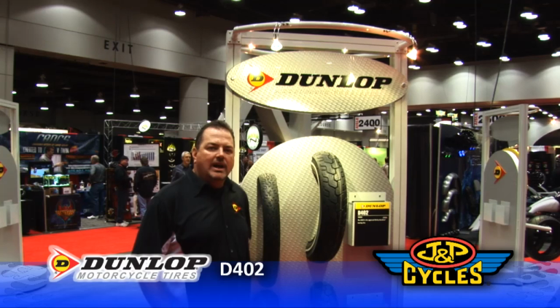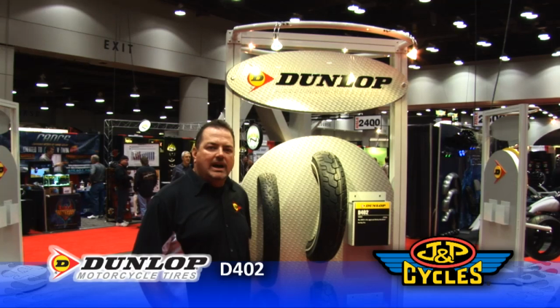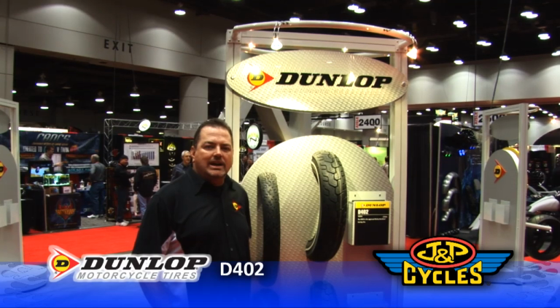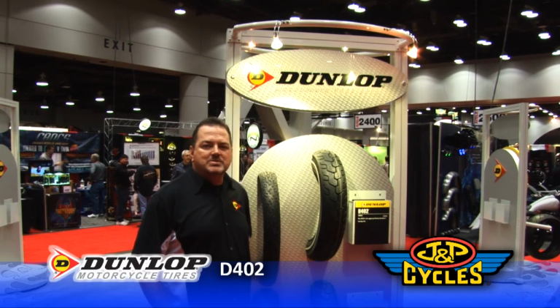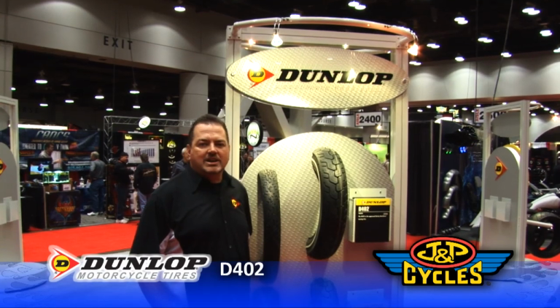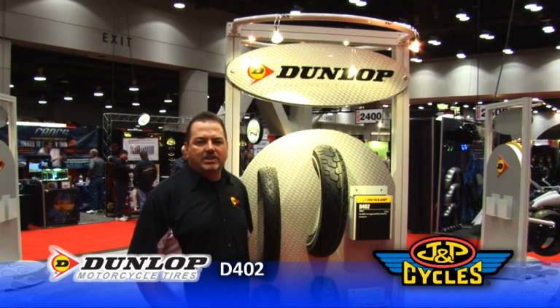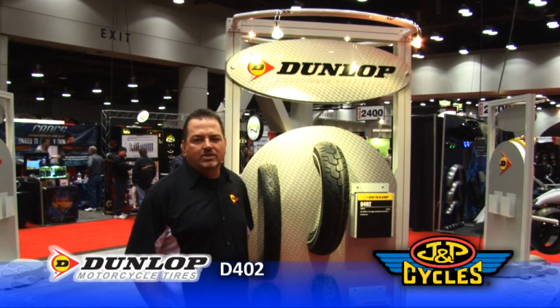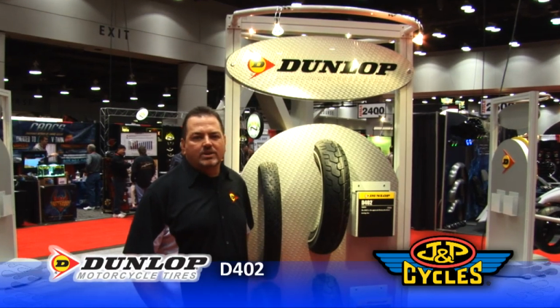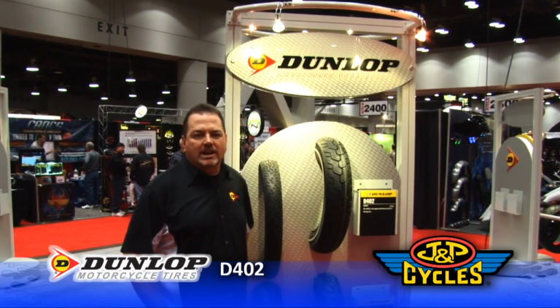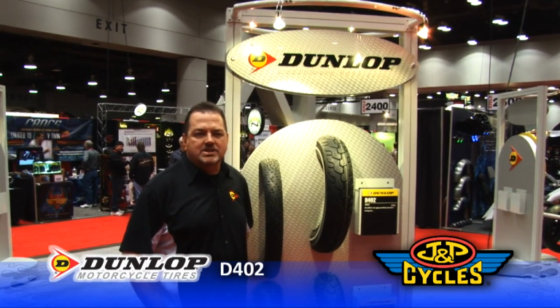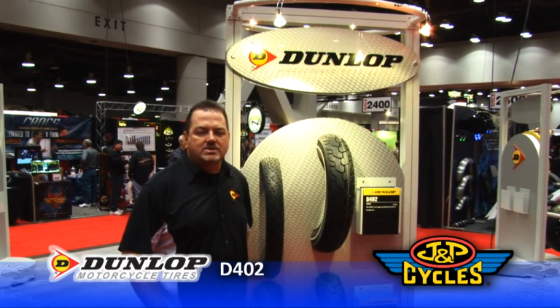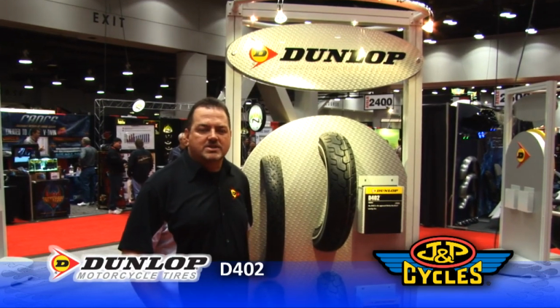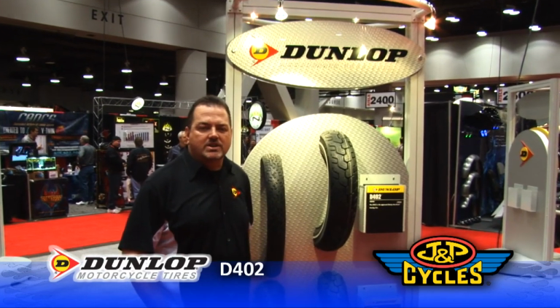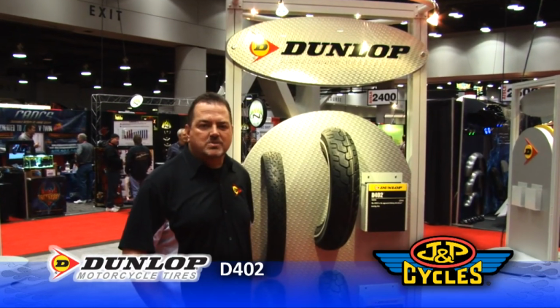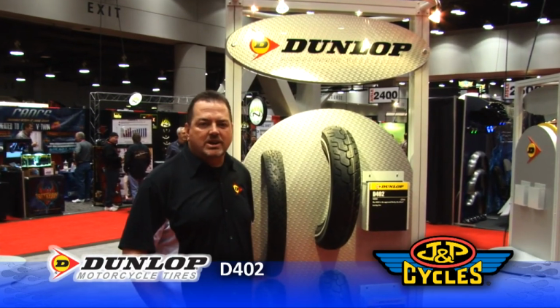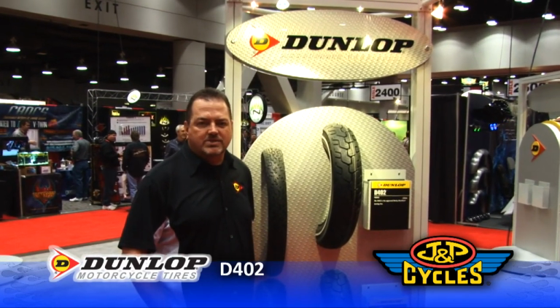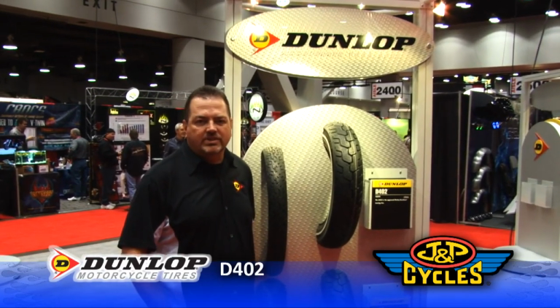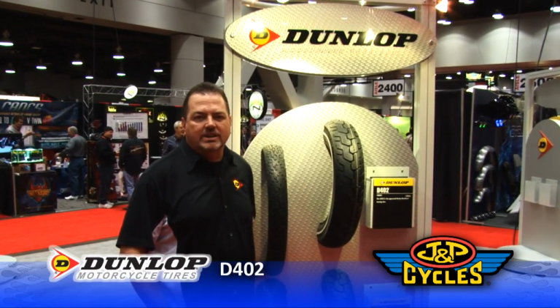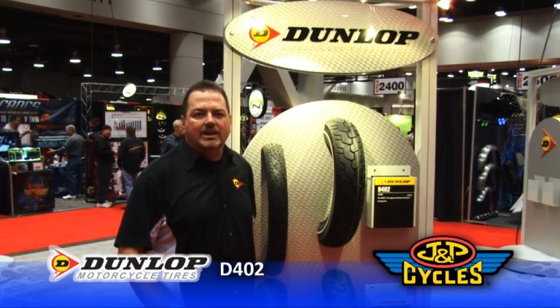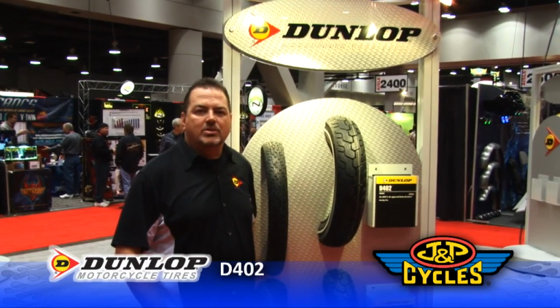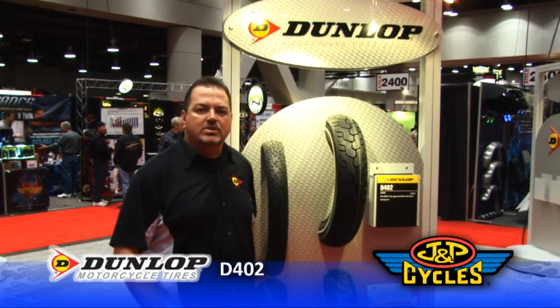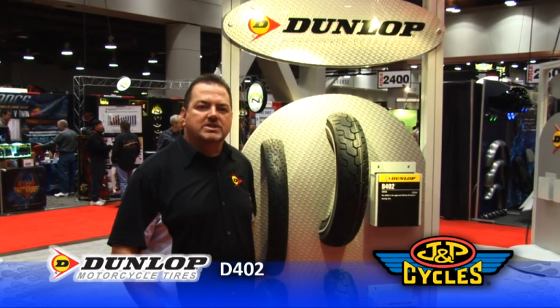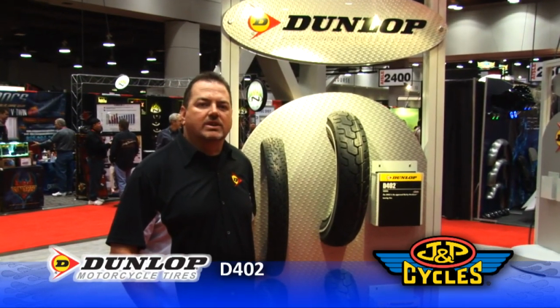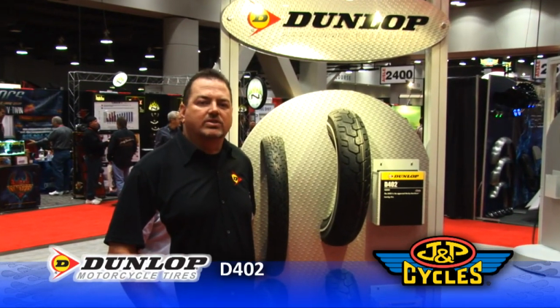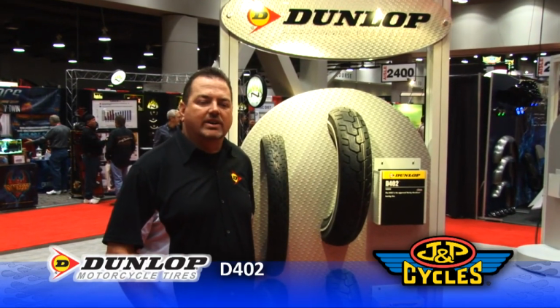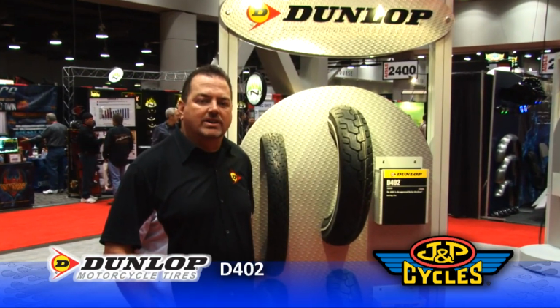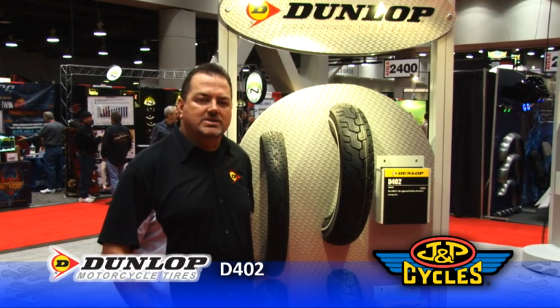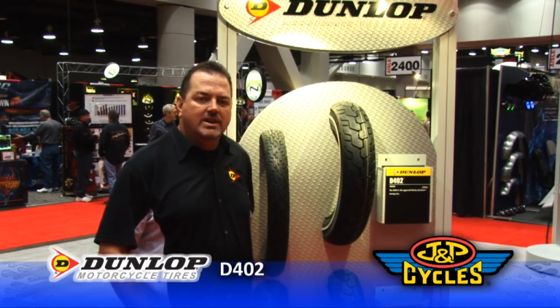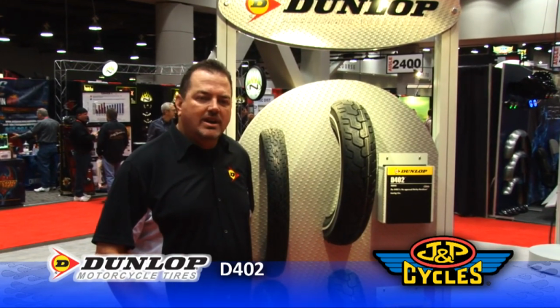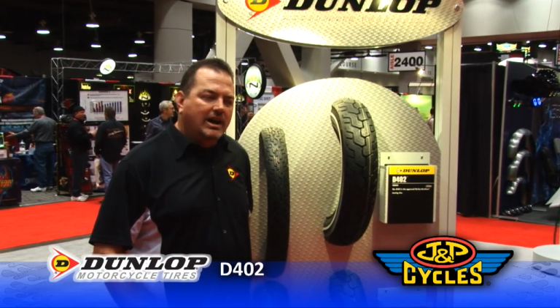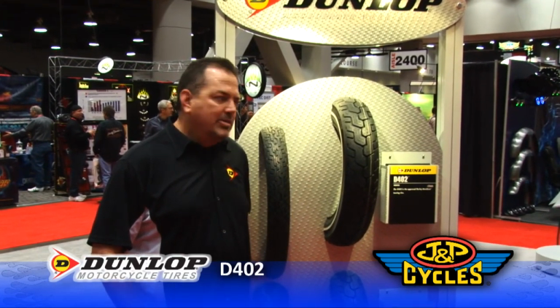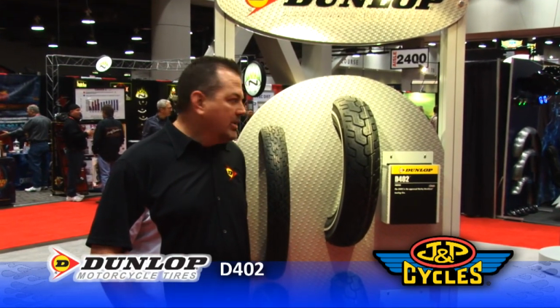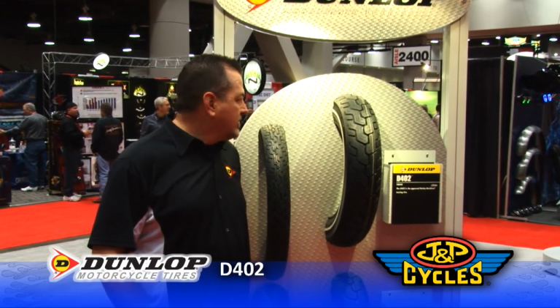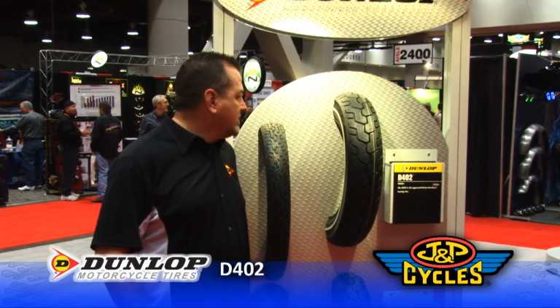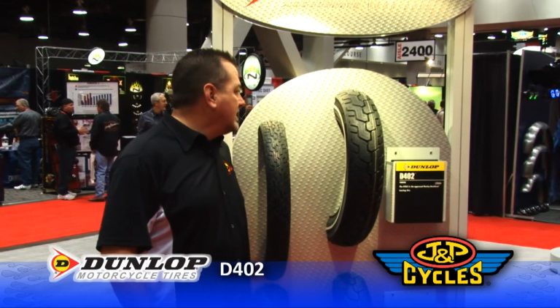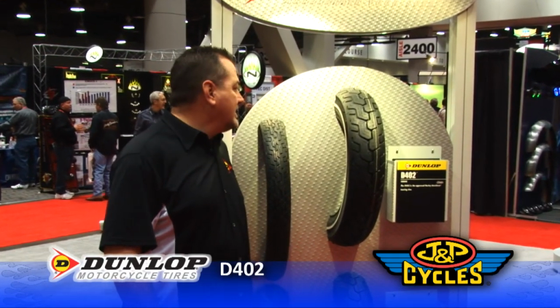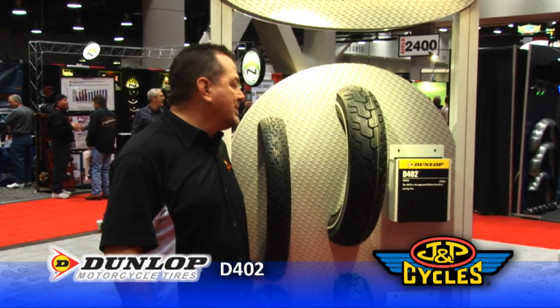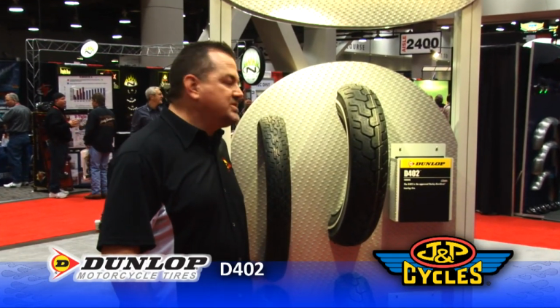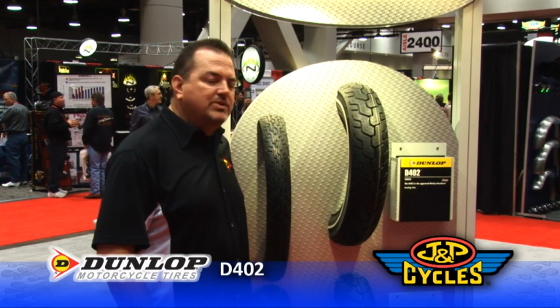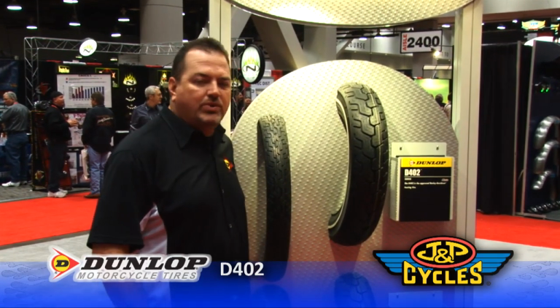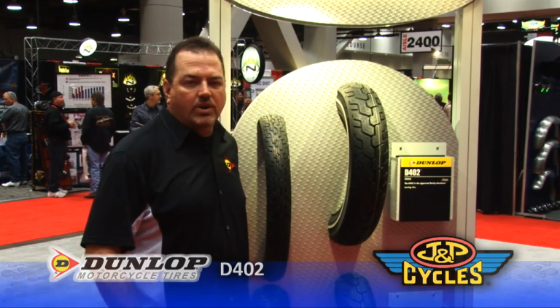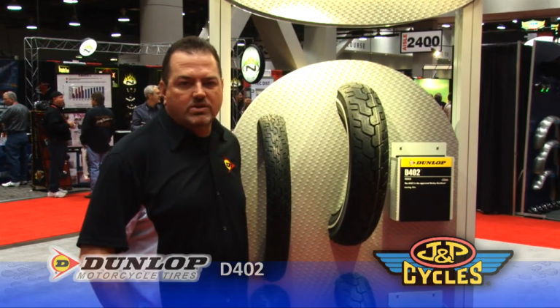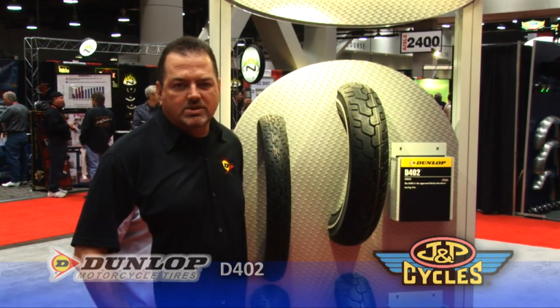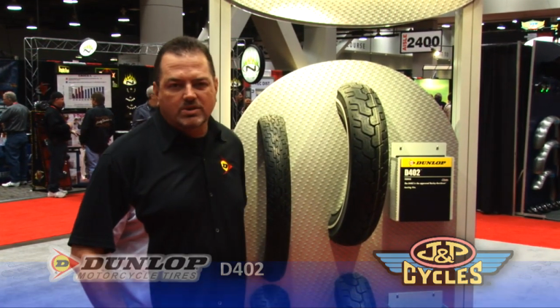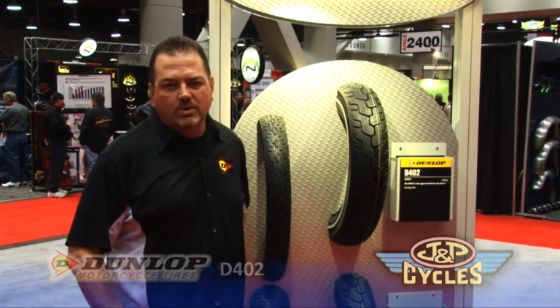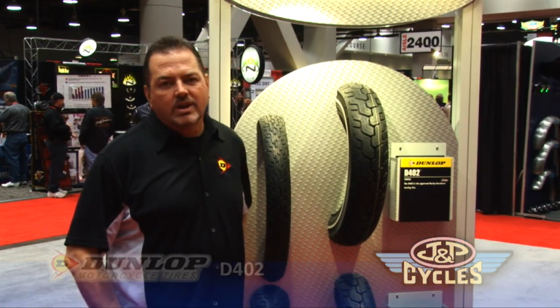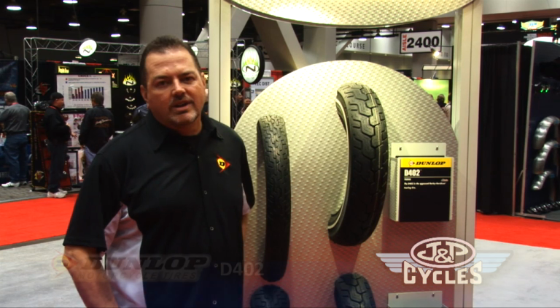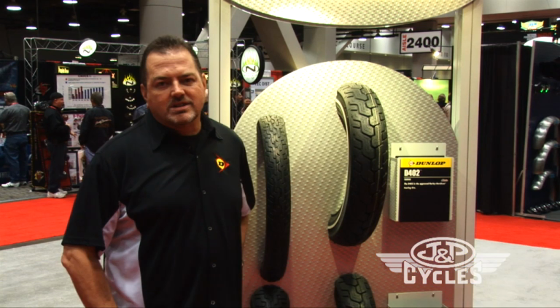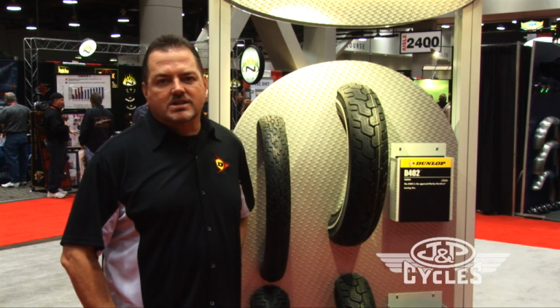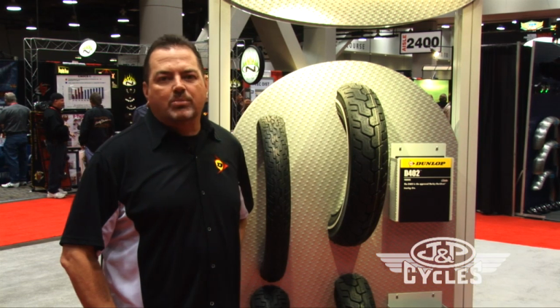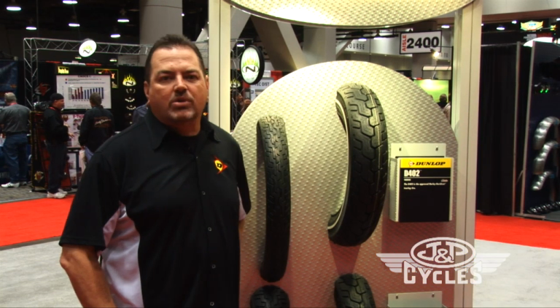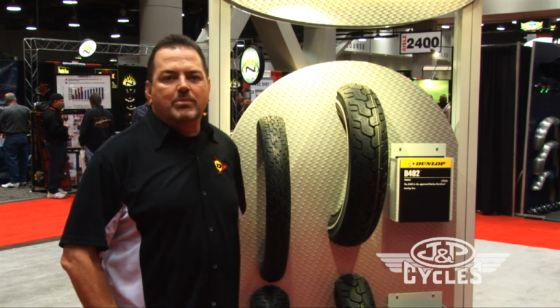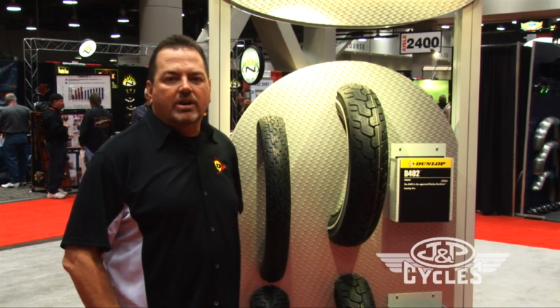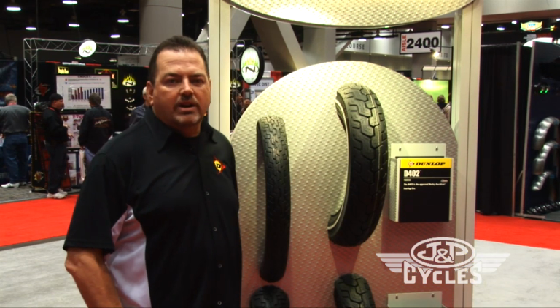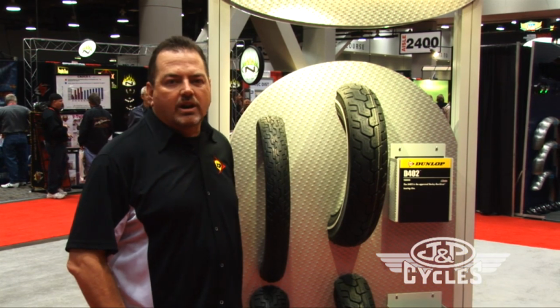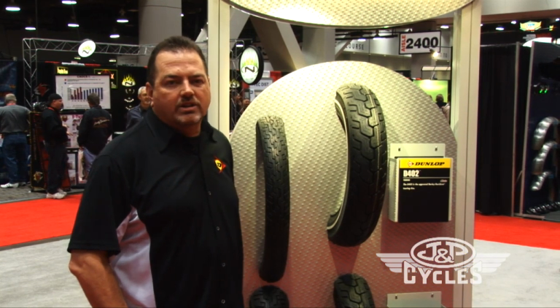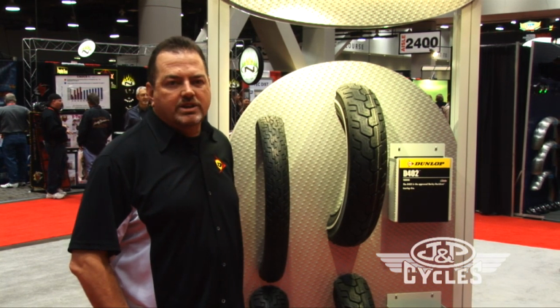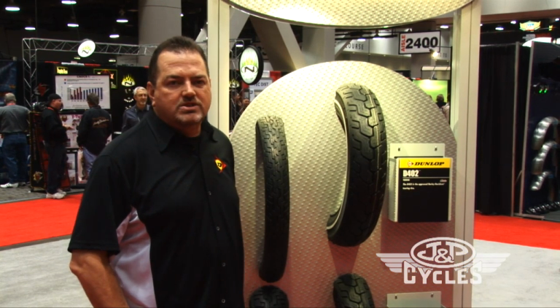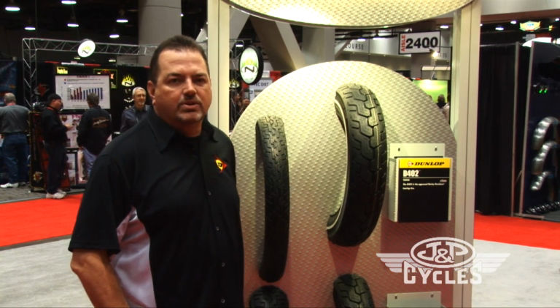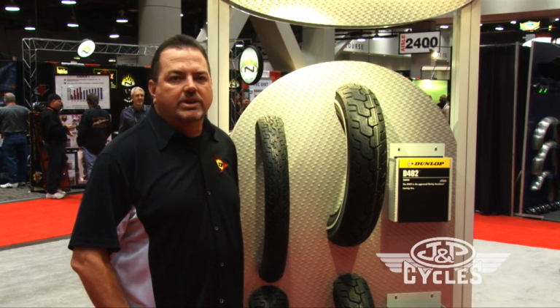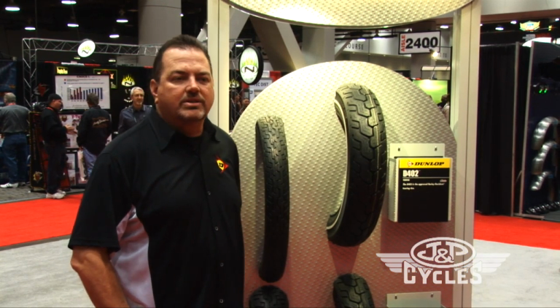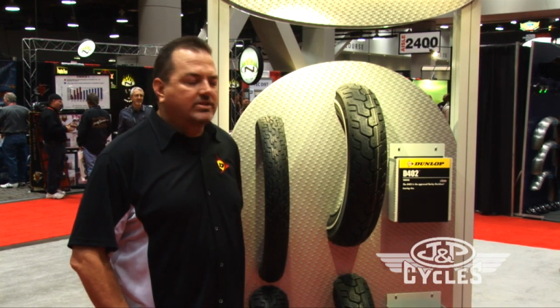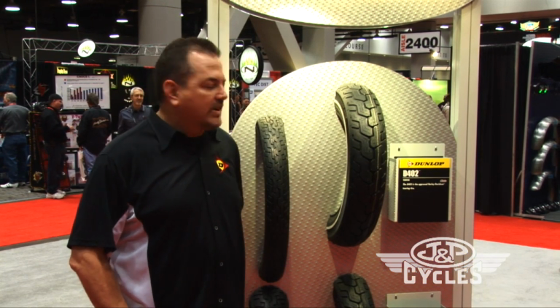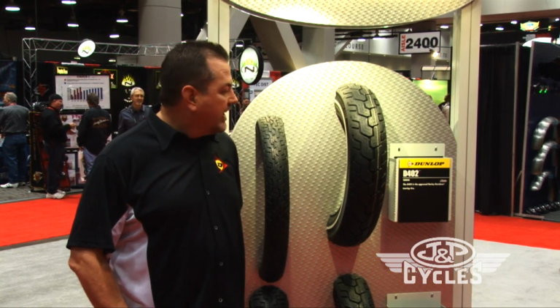Hi, I'm Scott Dewey, National Sales Manager for Dunlop Motorcycle Tires. I'm here with the Dunlop D402. This is our primary Harley Touring tire.